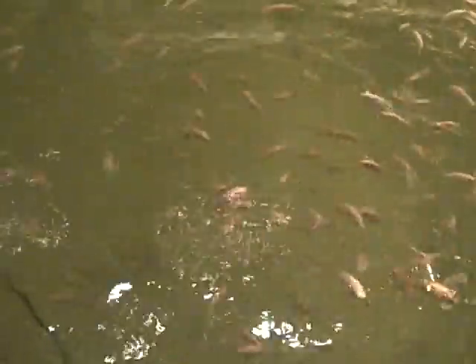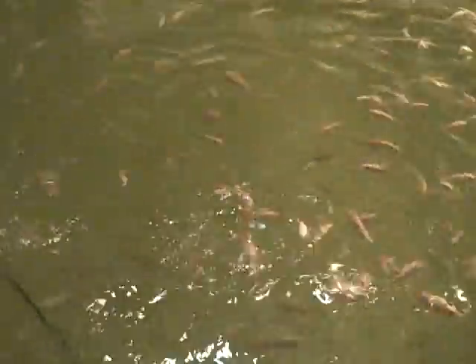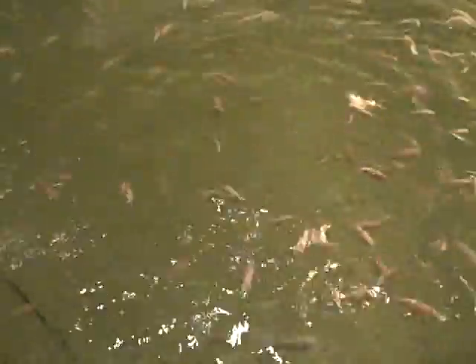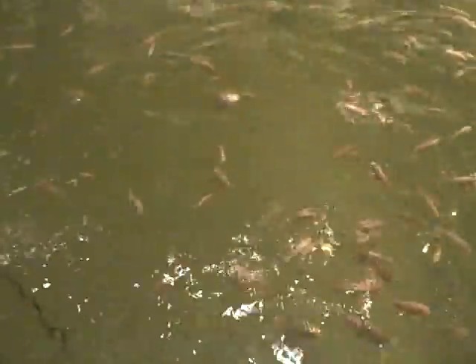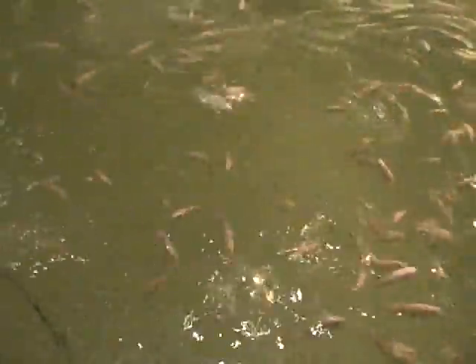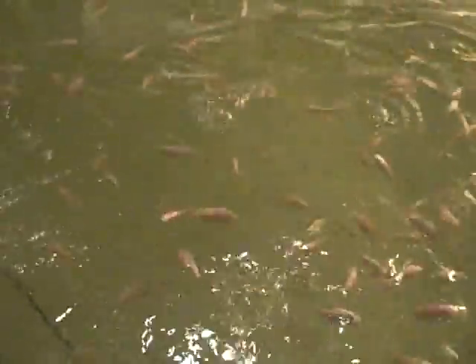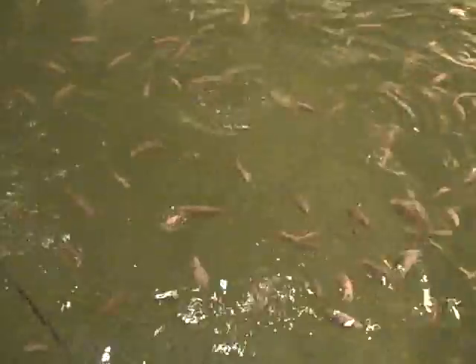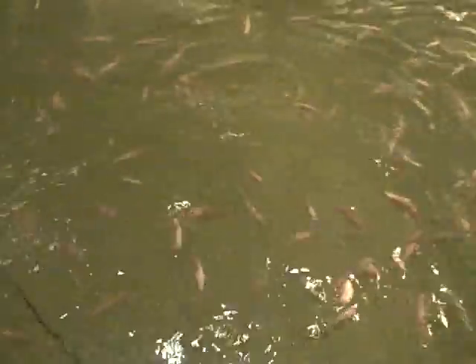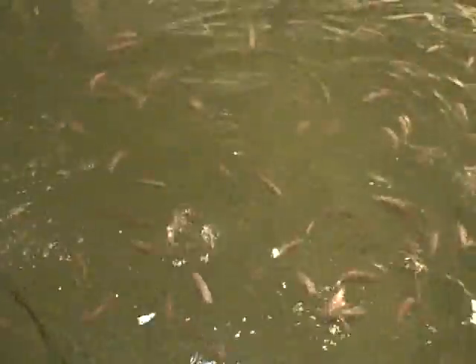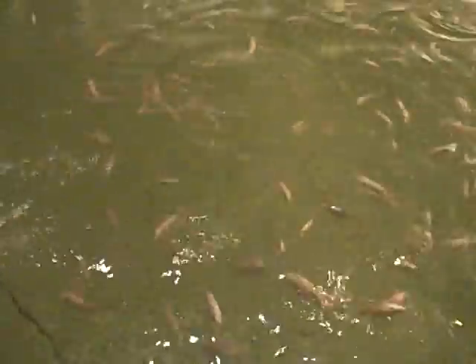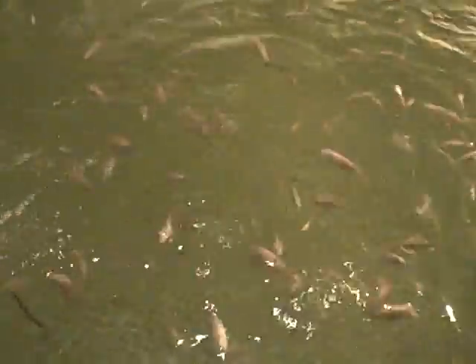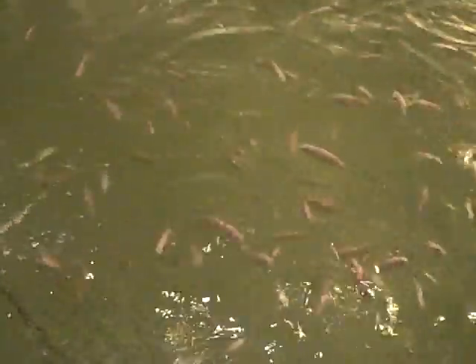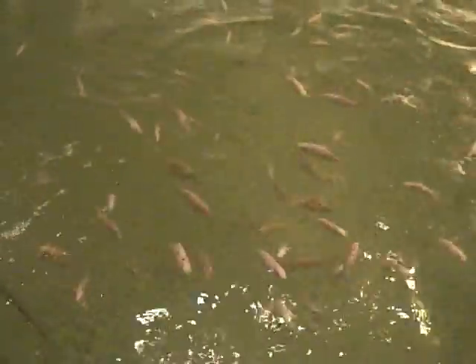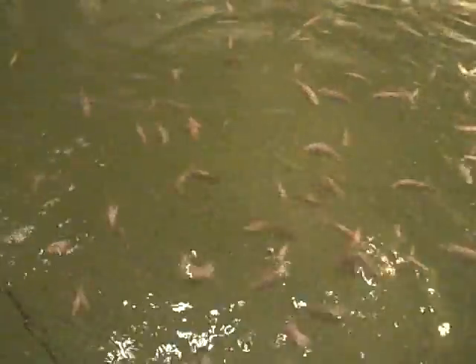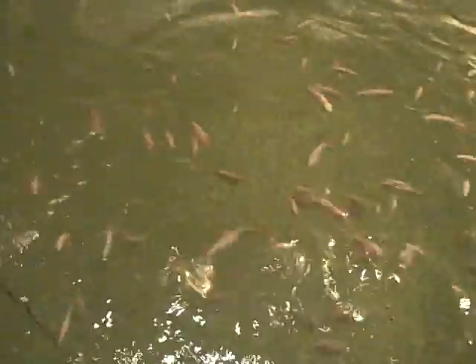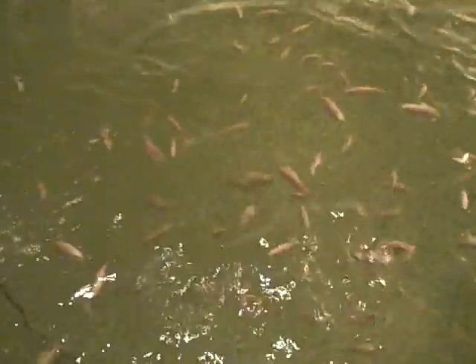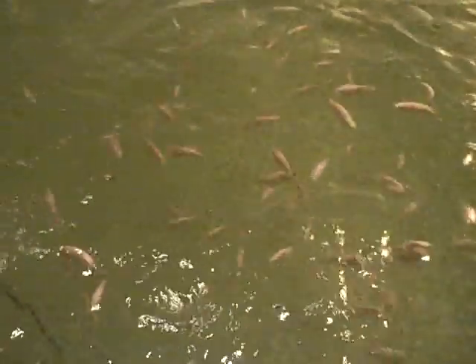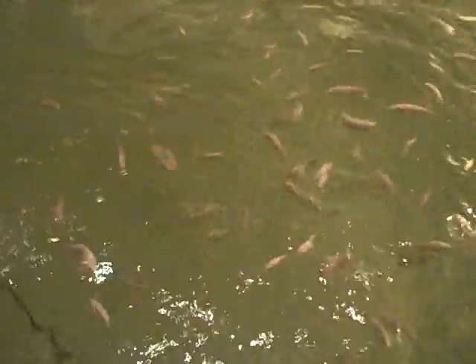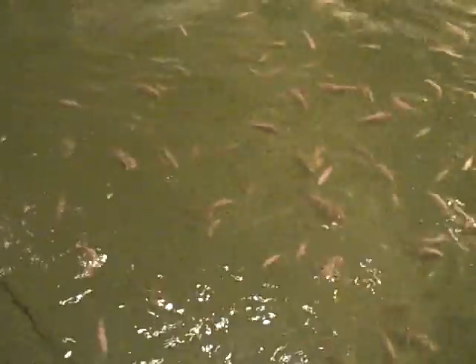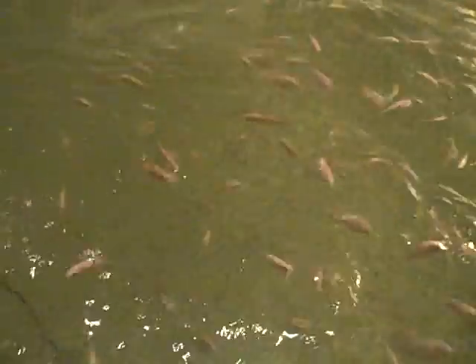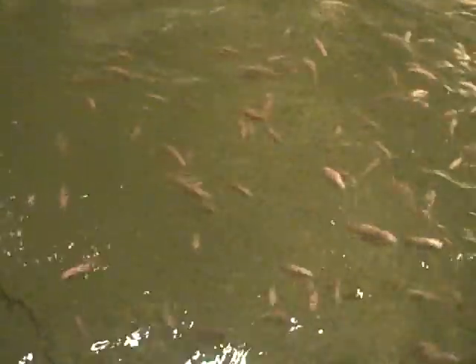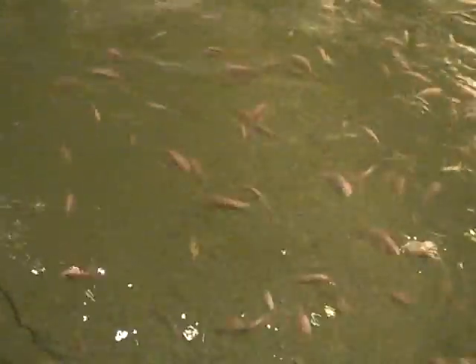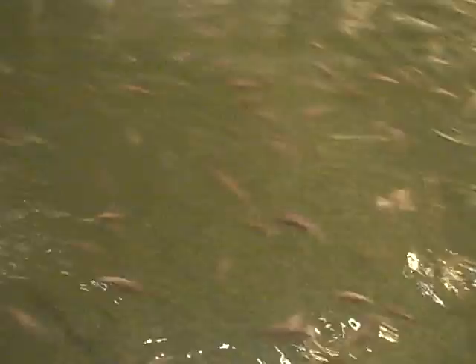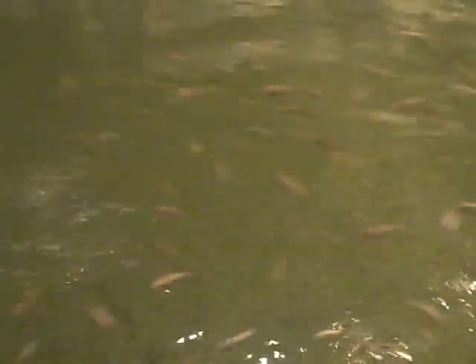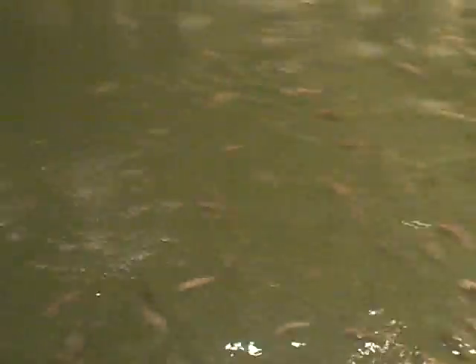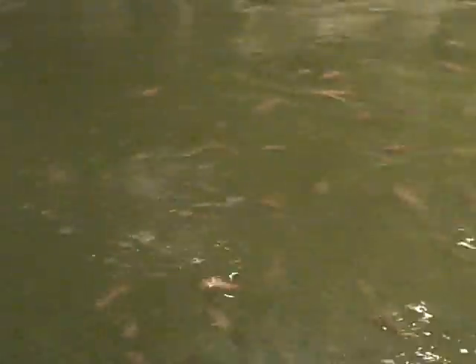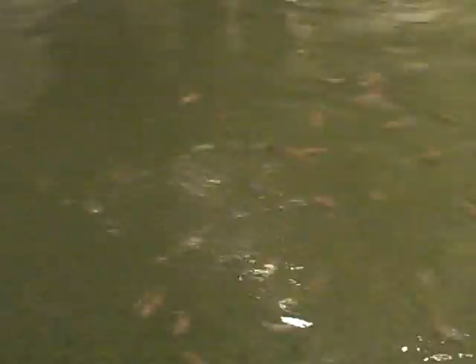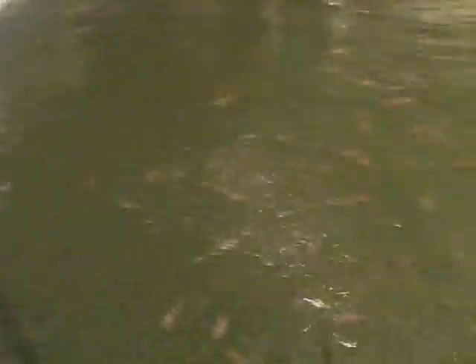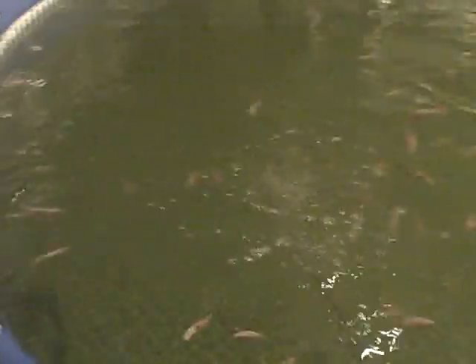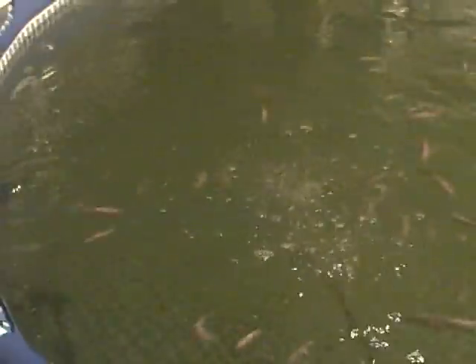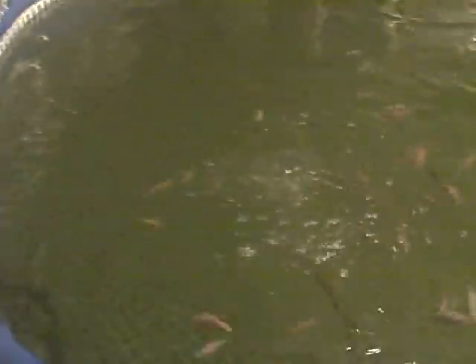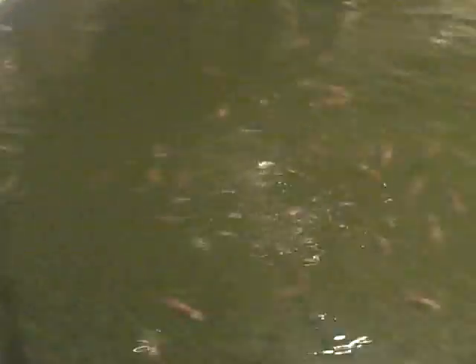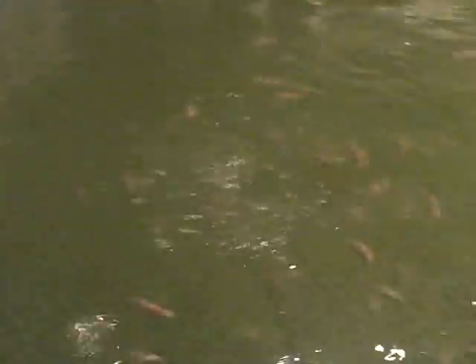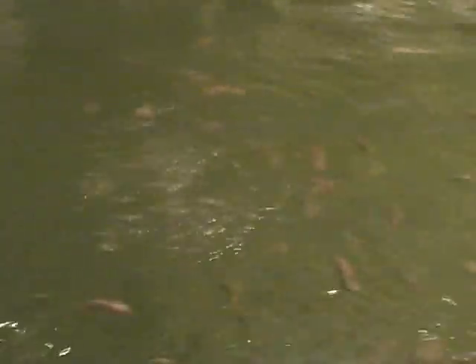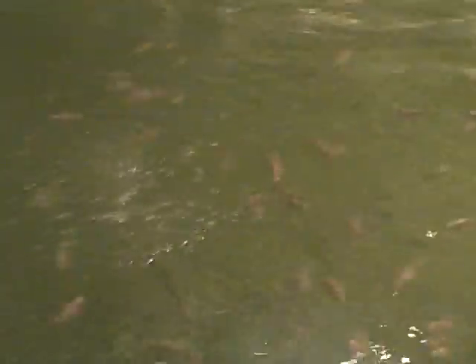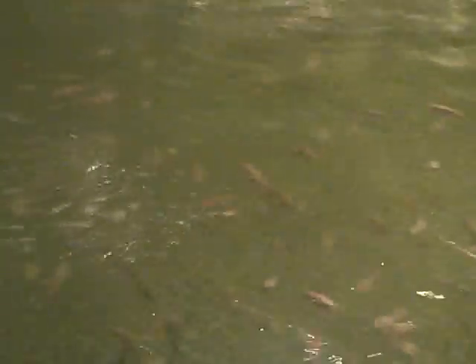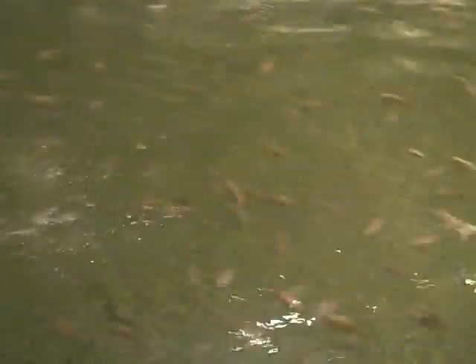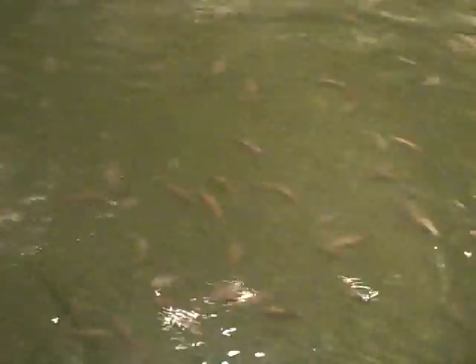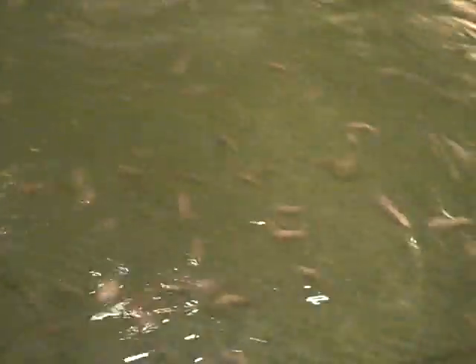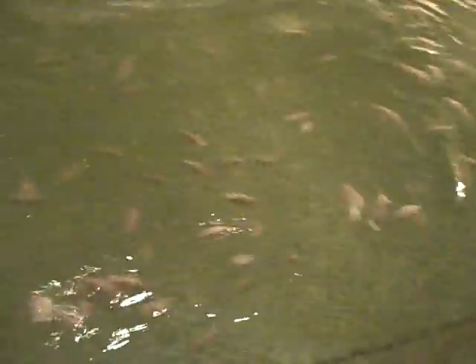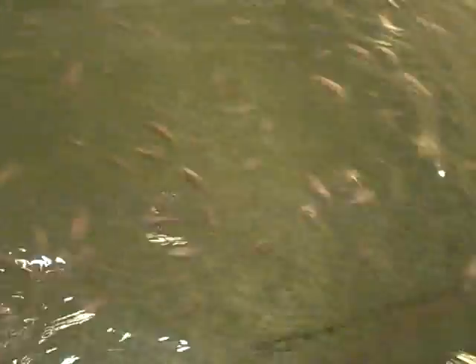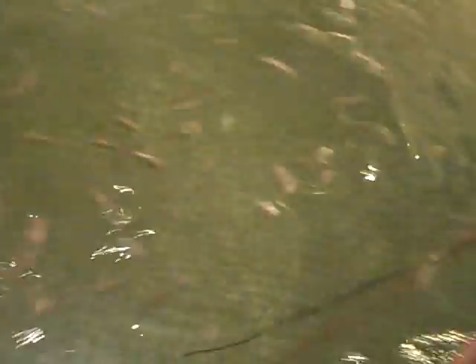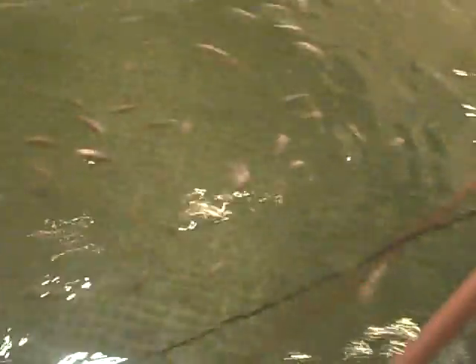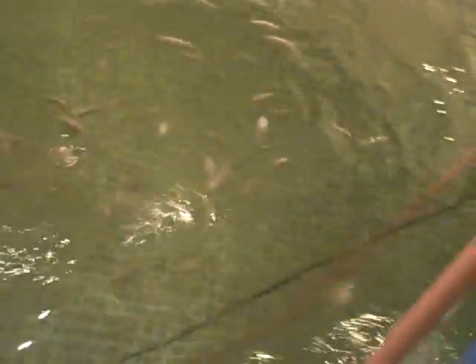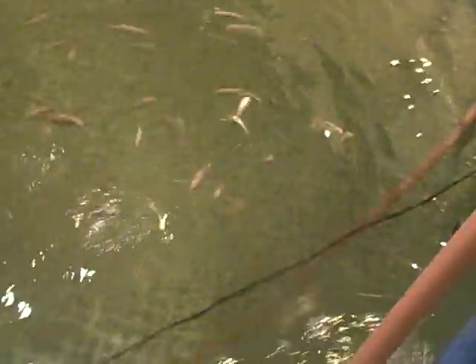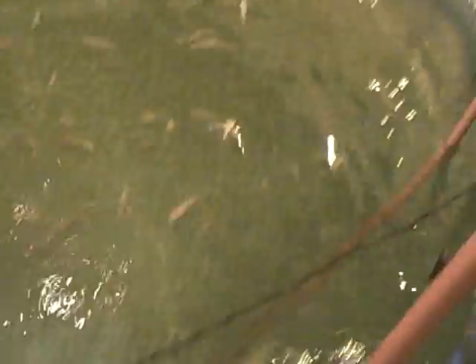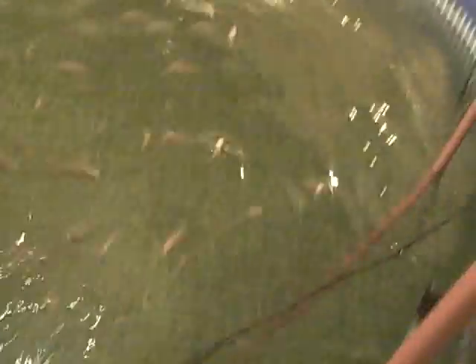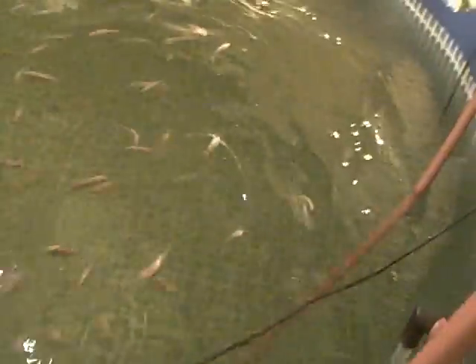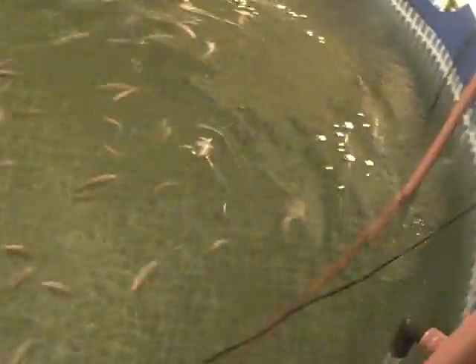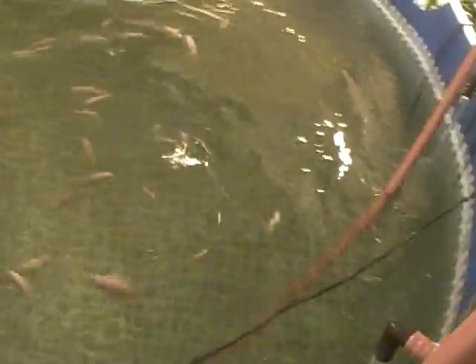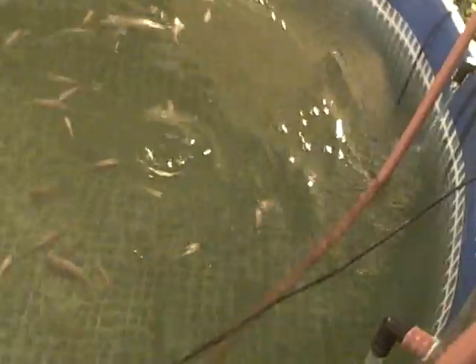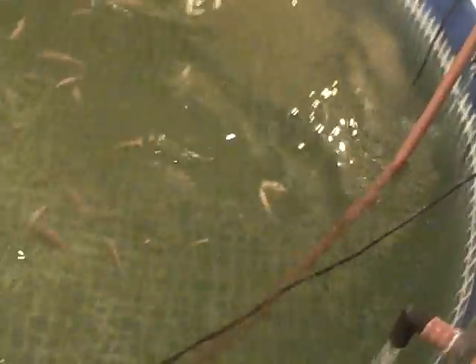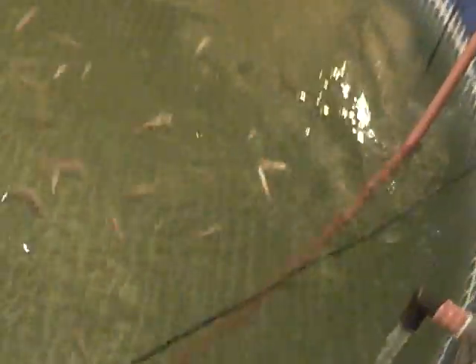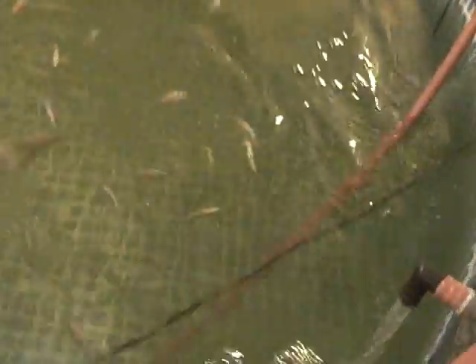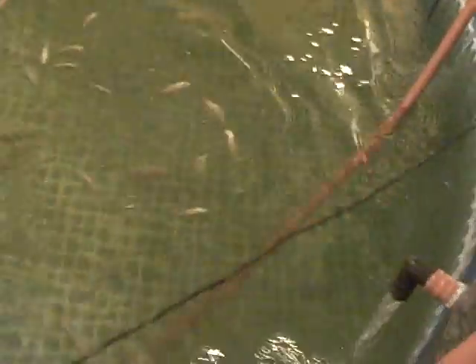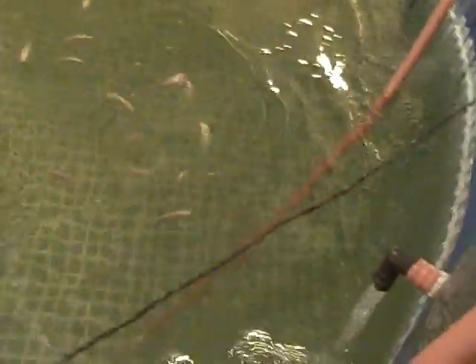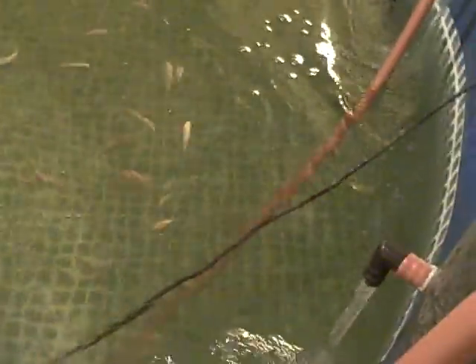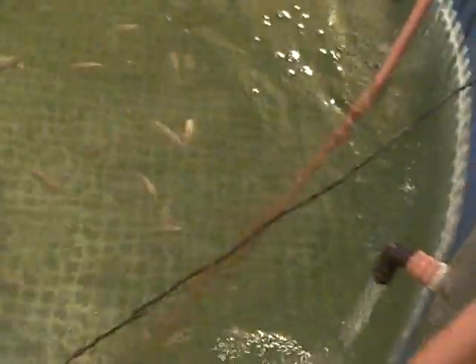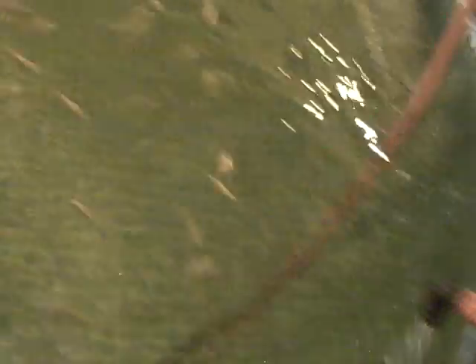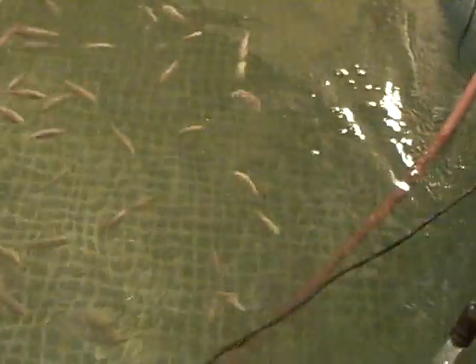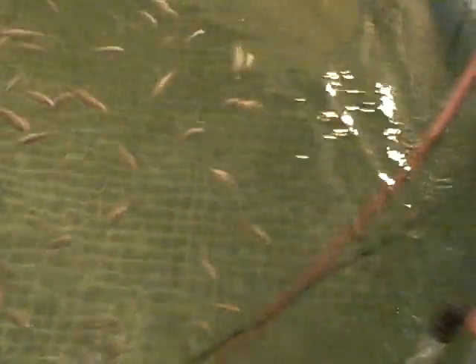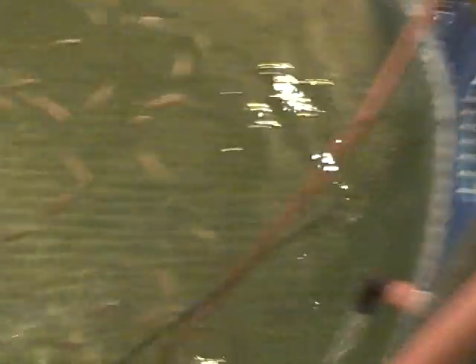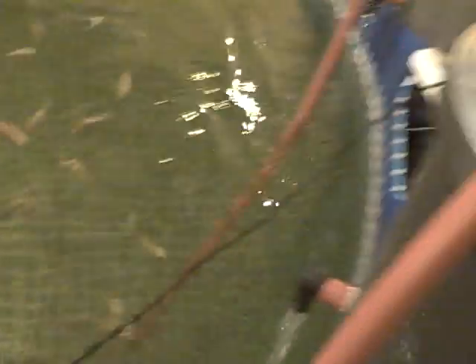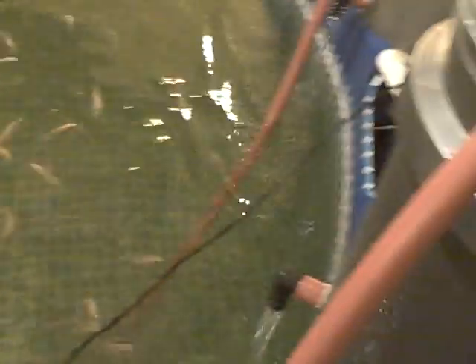I originally put in about 200 fish and had about 10% loss. This is a standard Intex swimming pool.